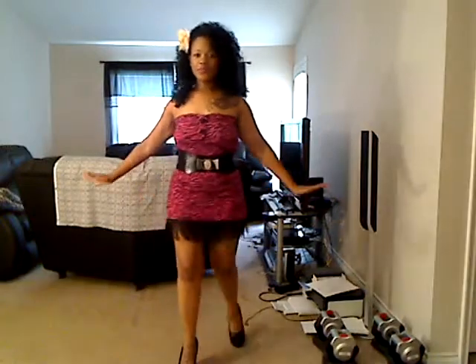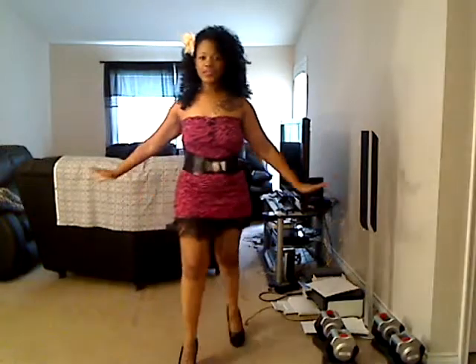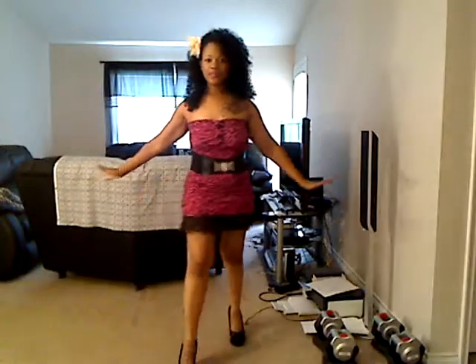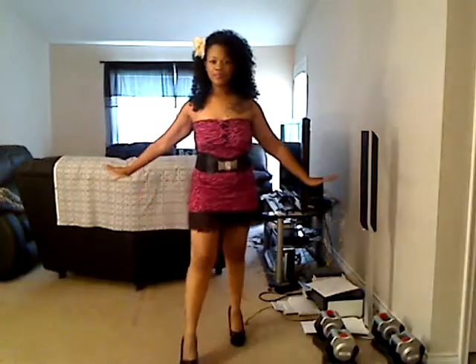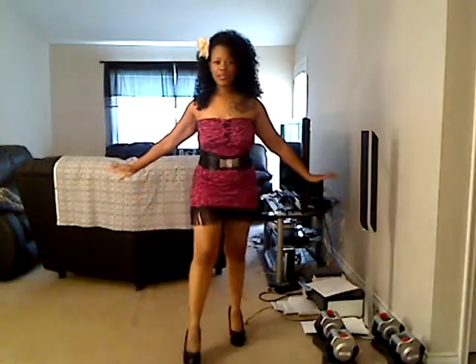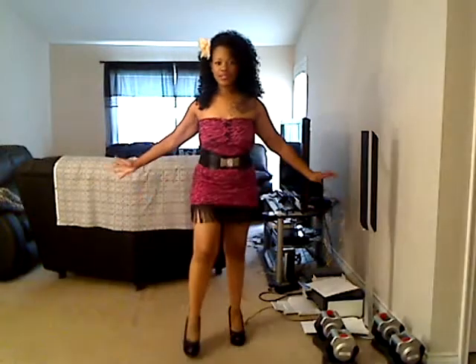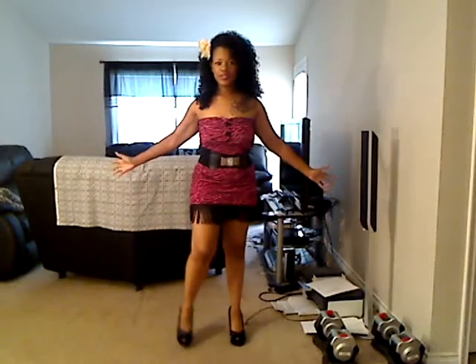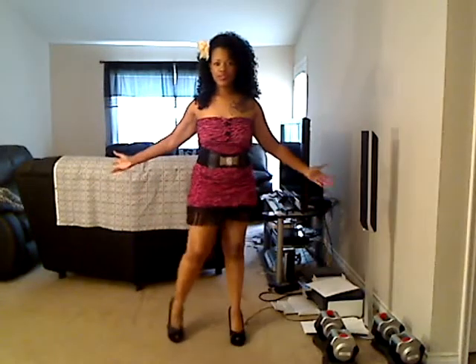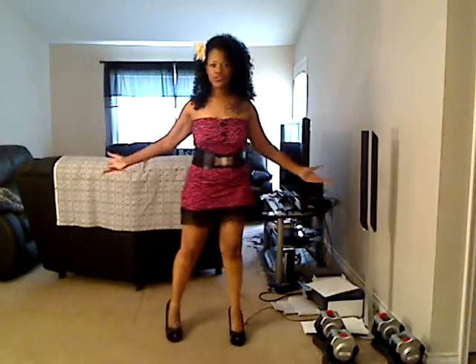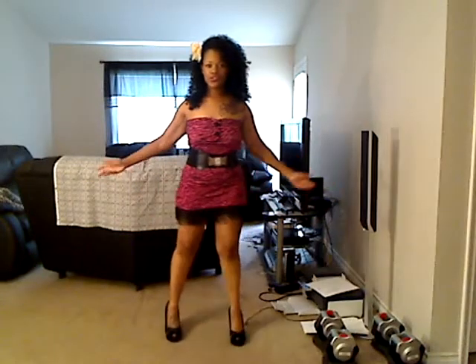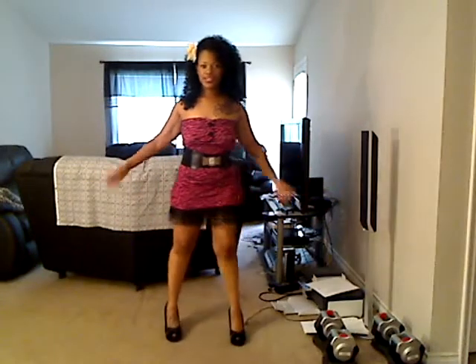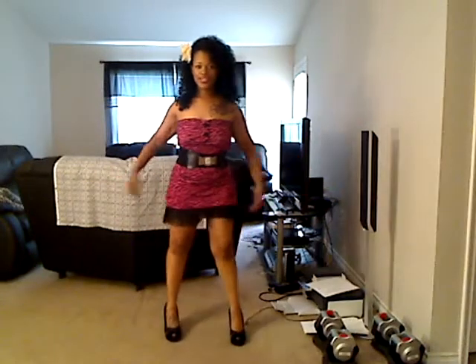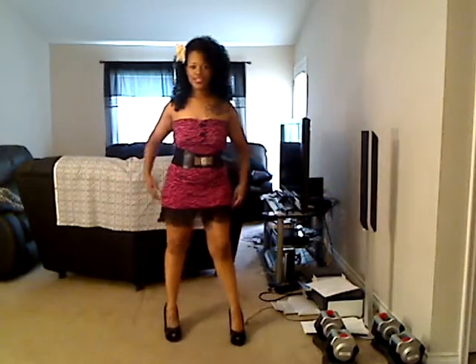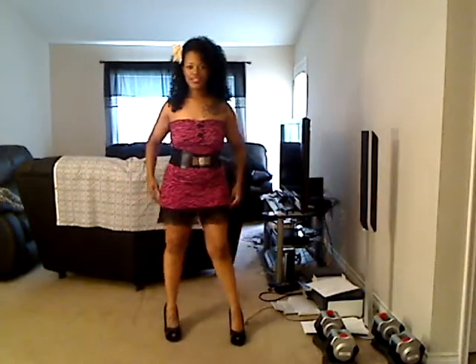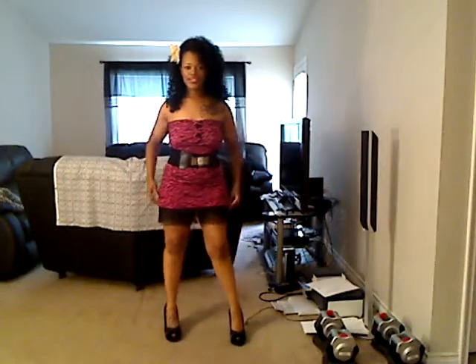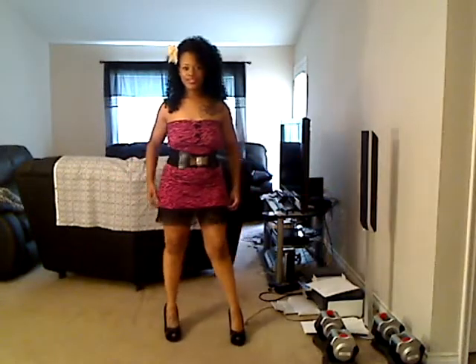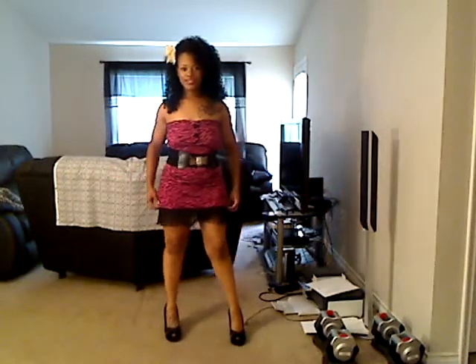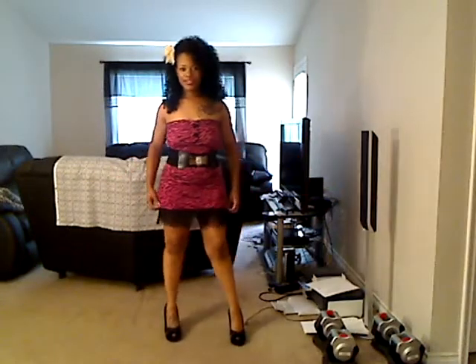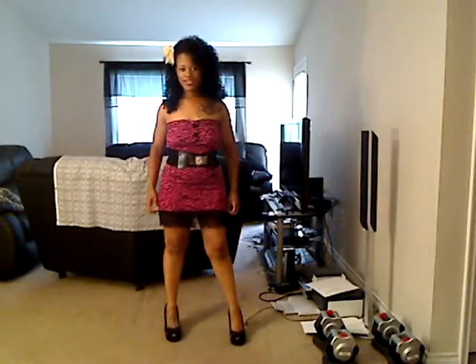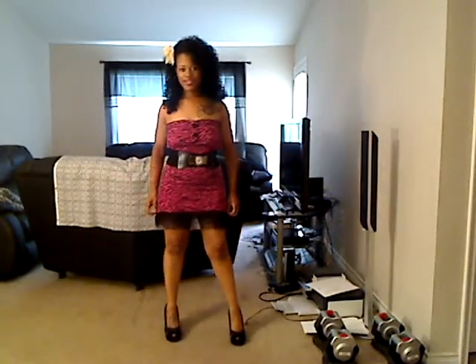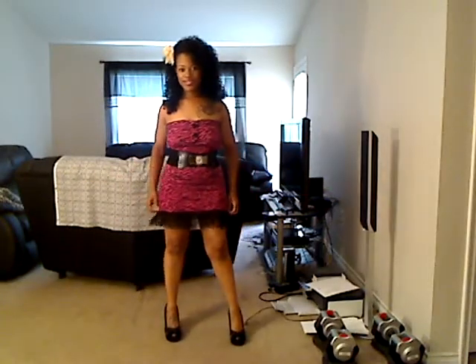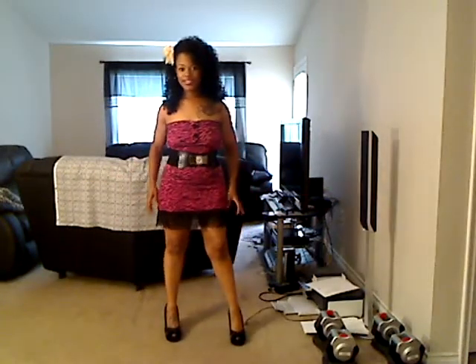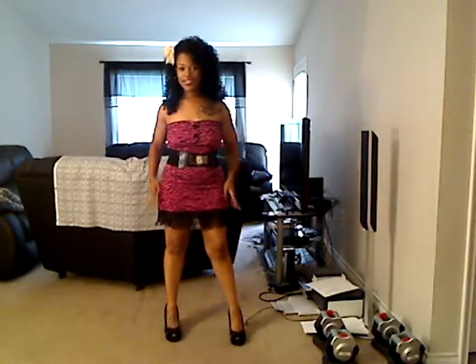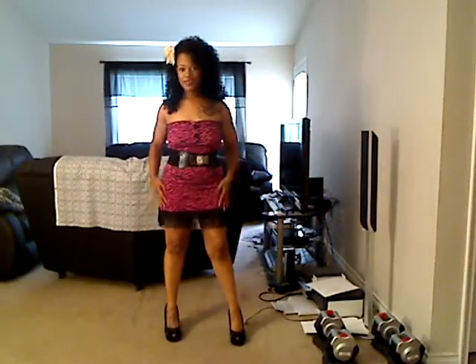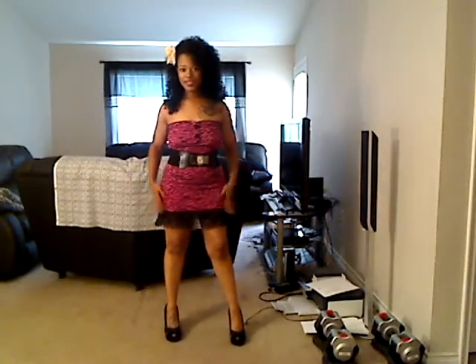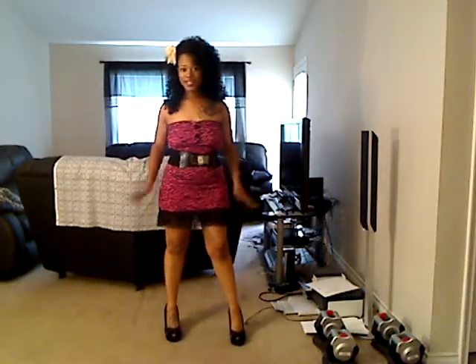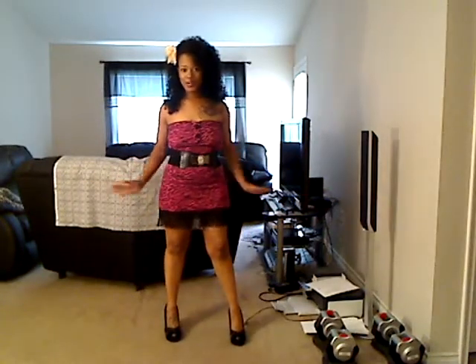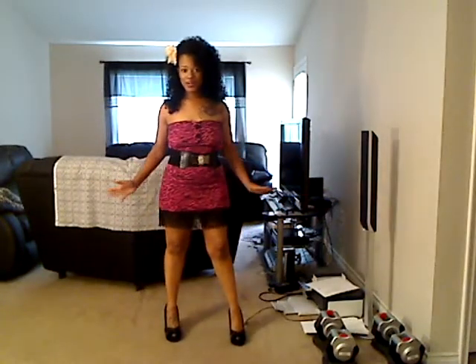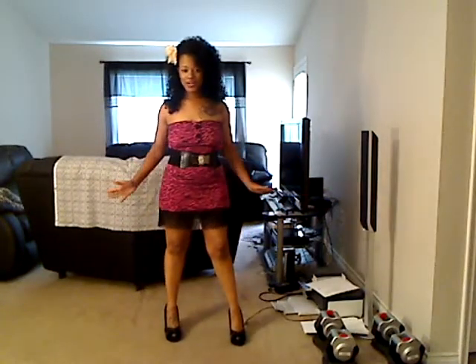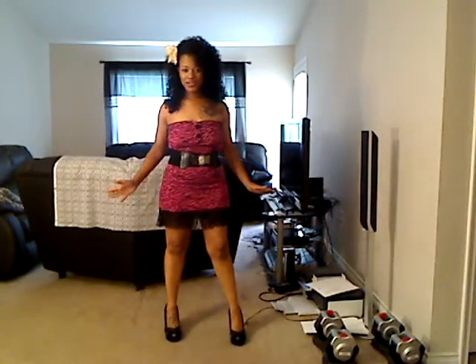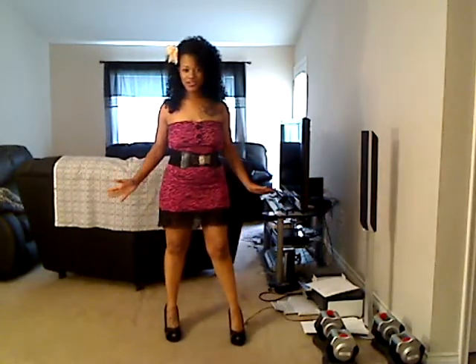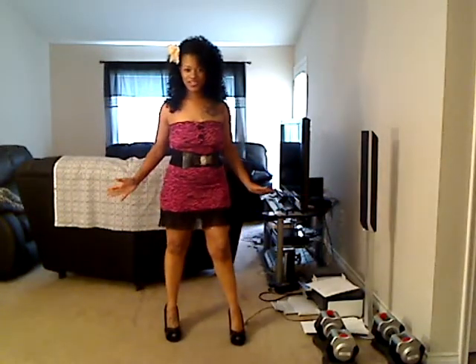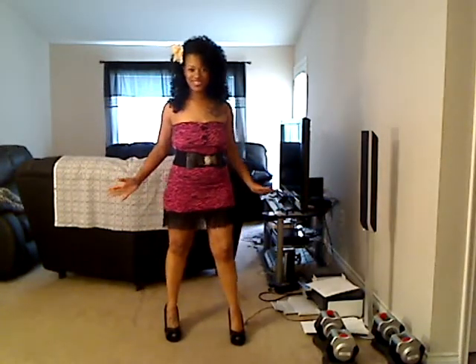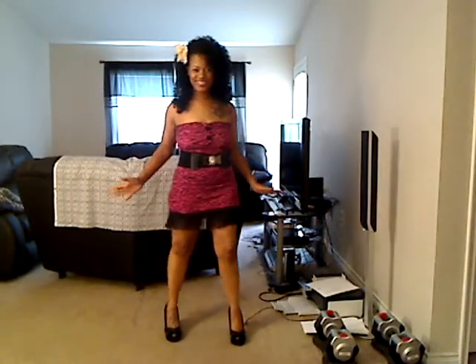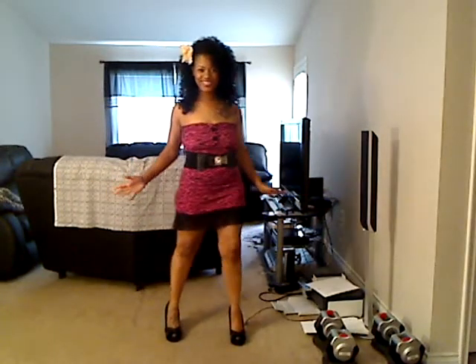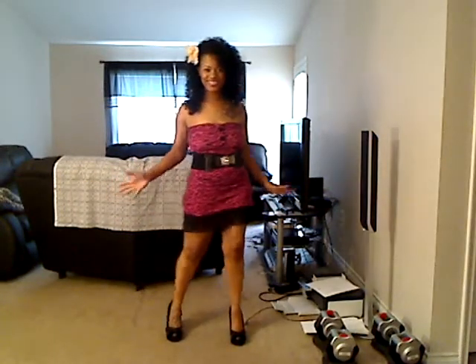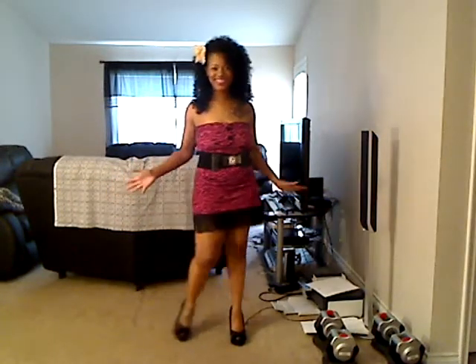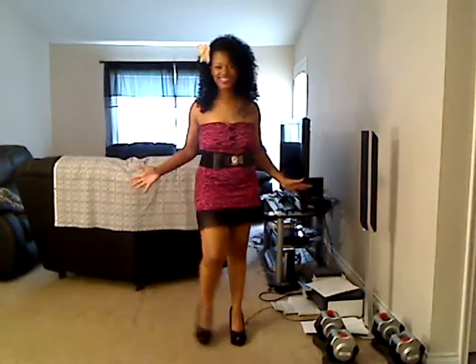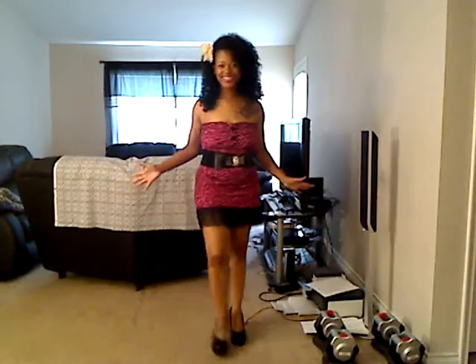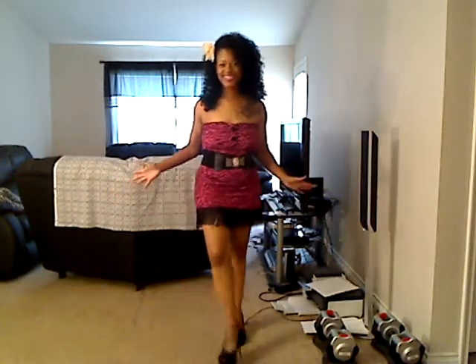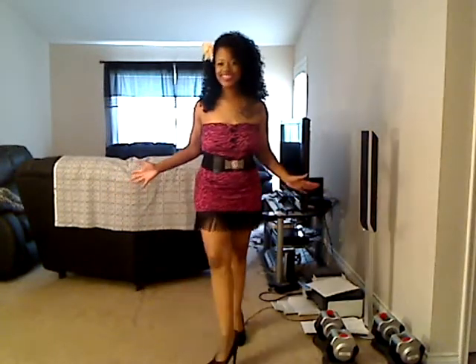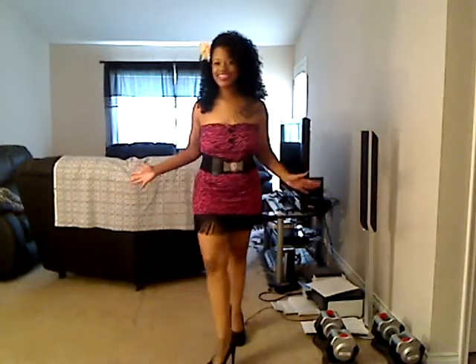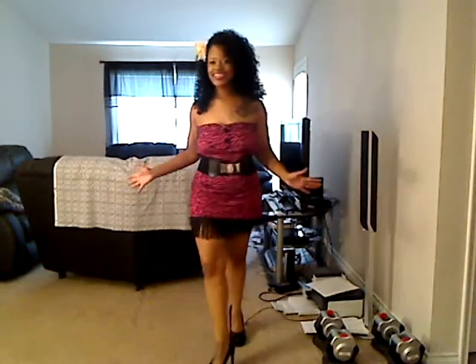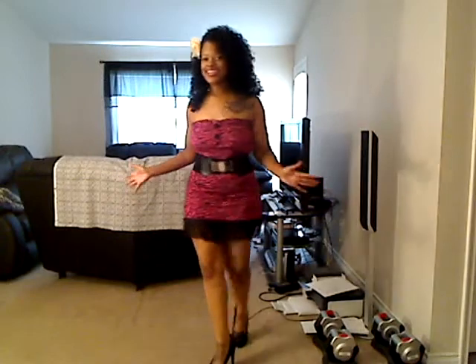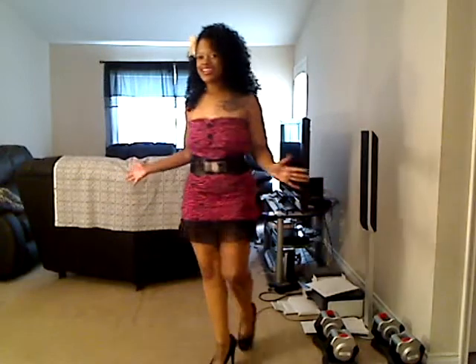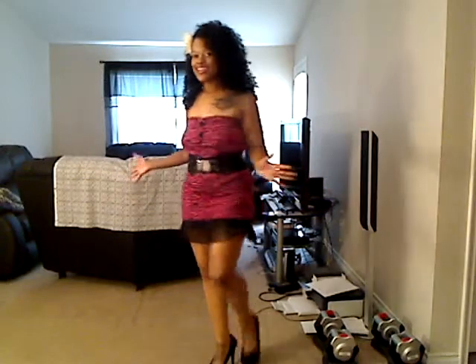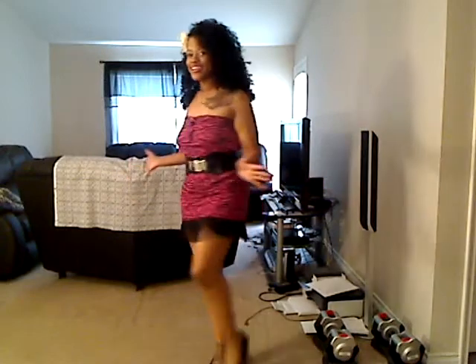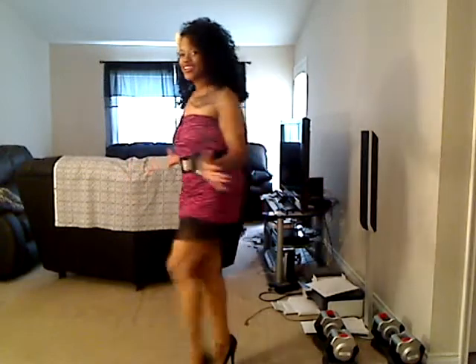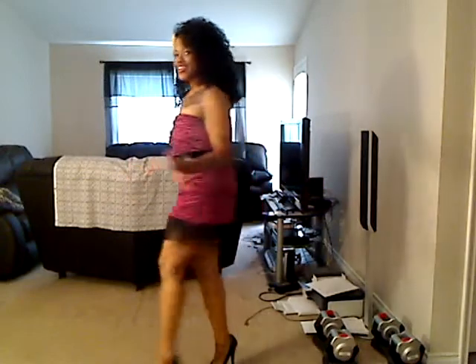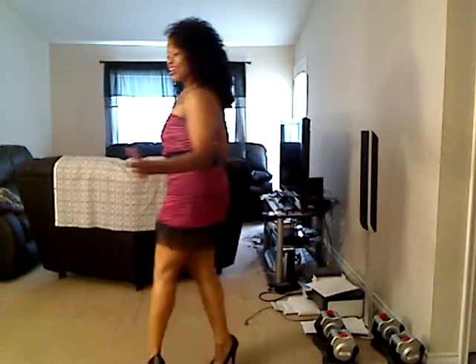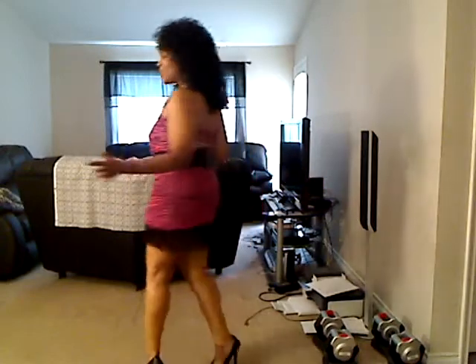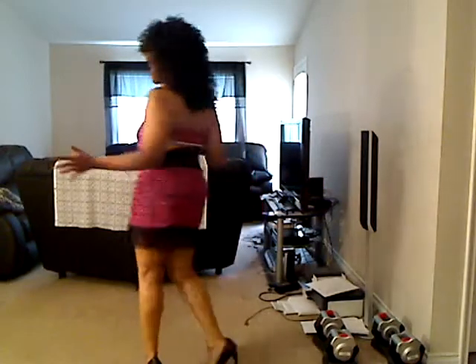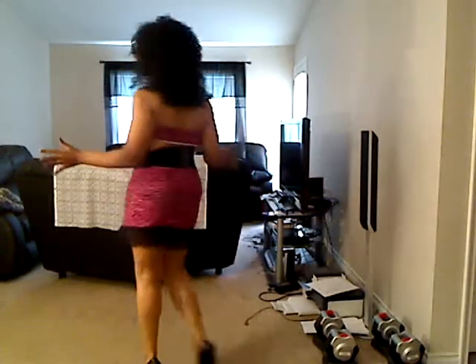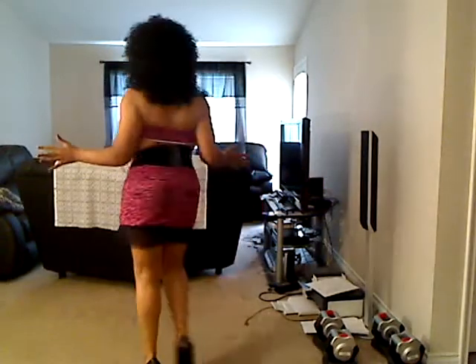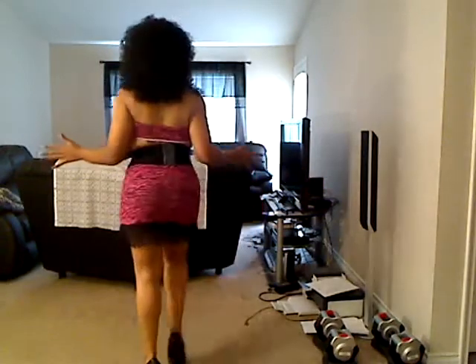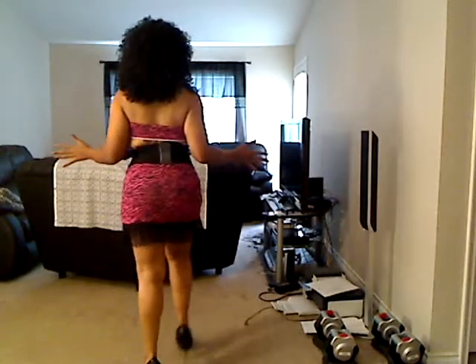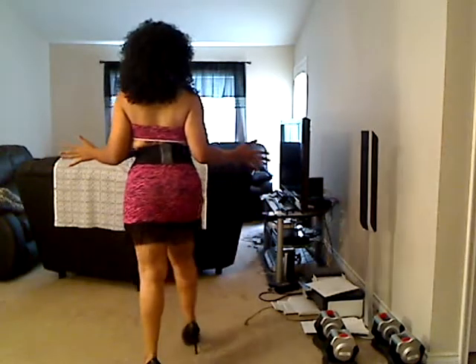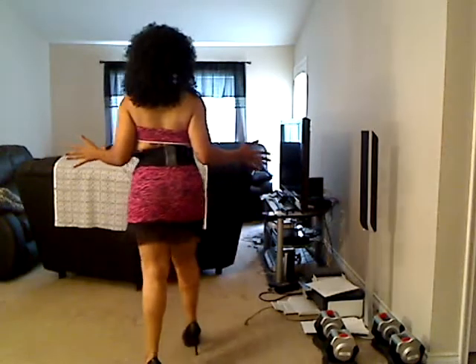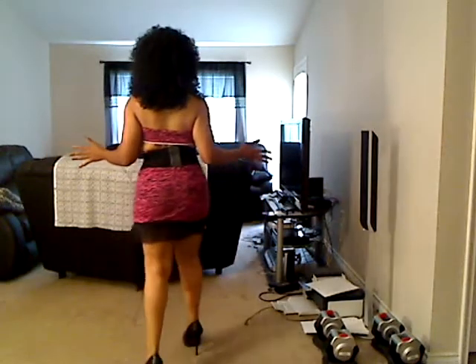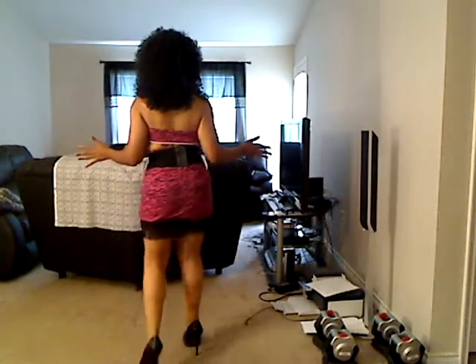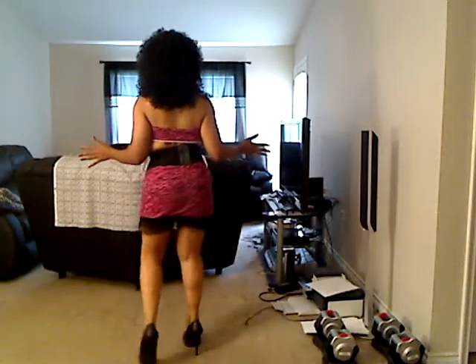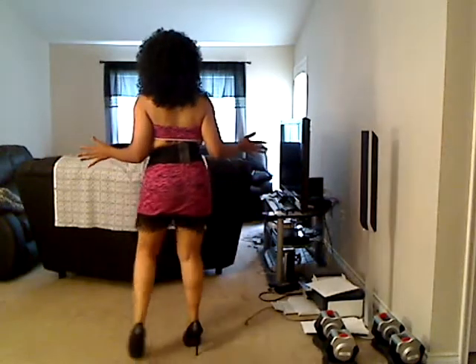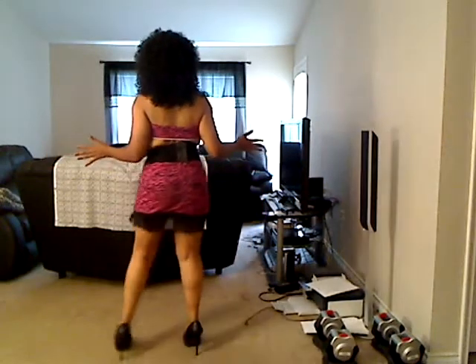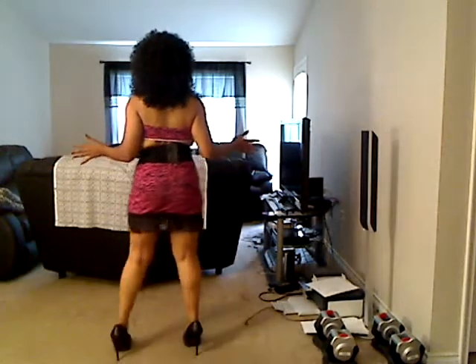It makes it more dressy. This is definitely a party dress — I wouldn't wear it anywhere else.